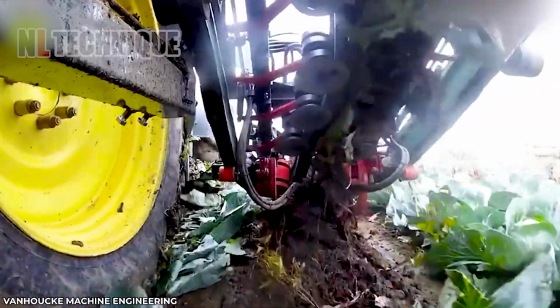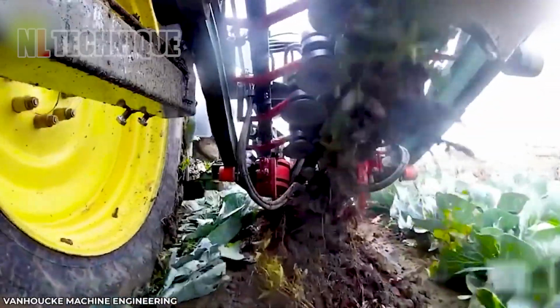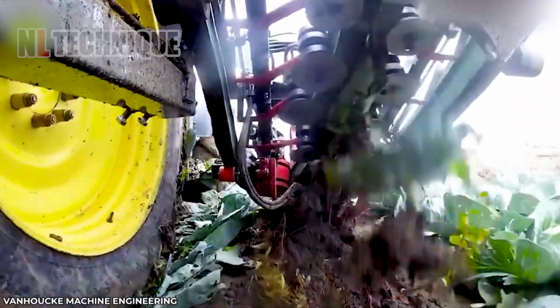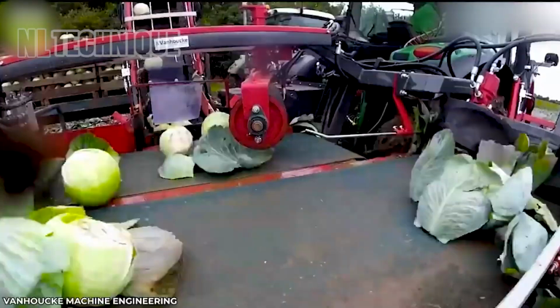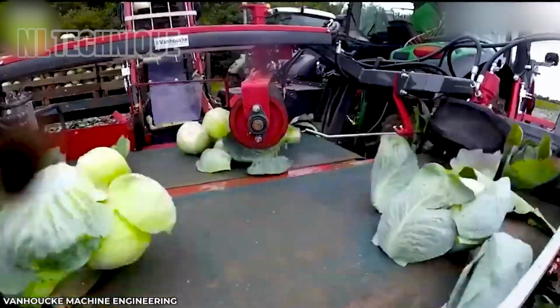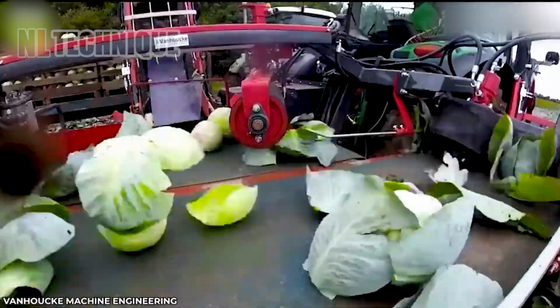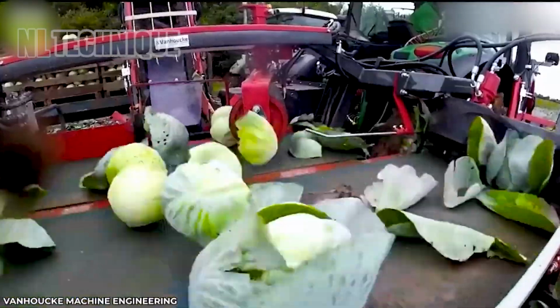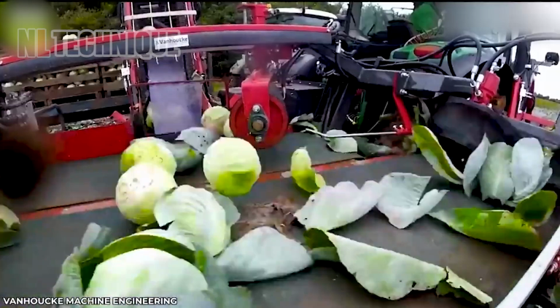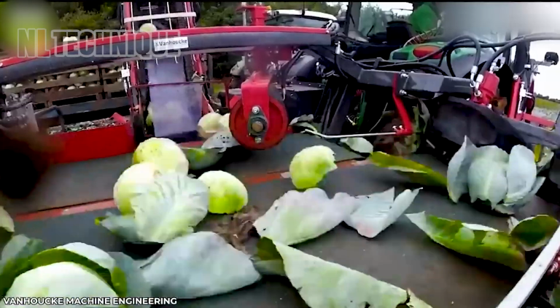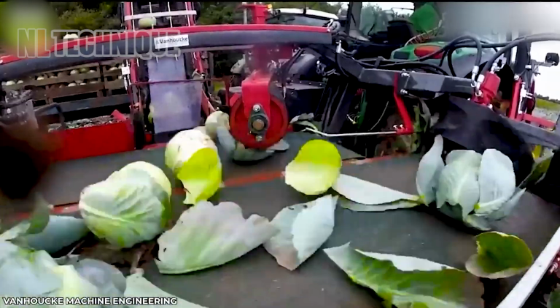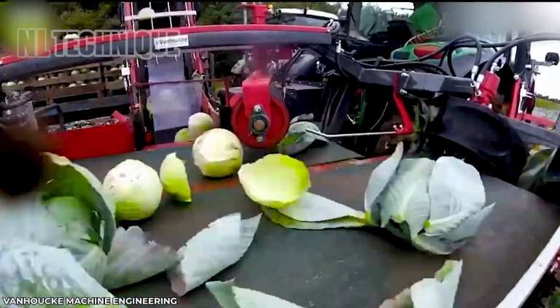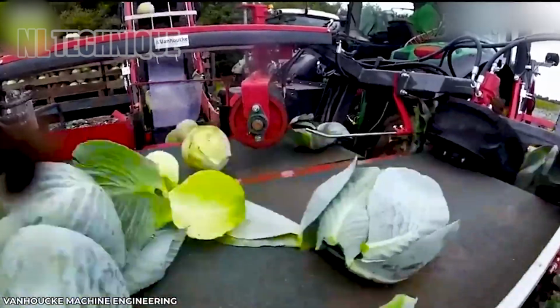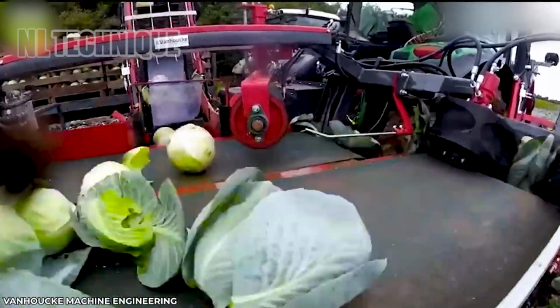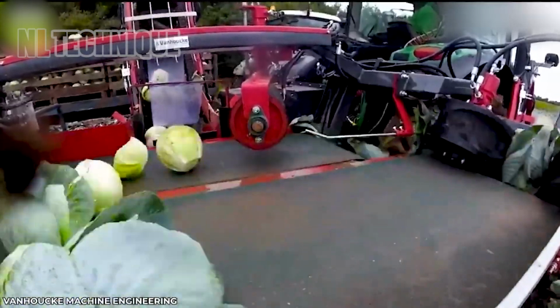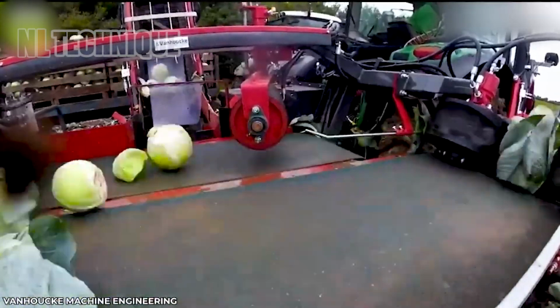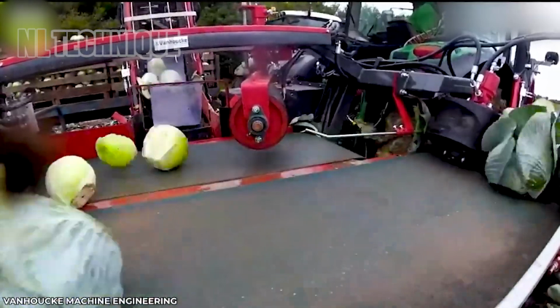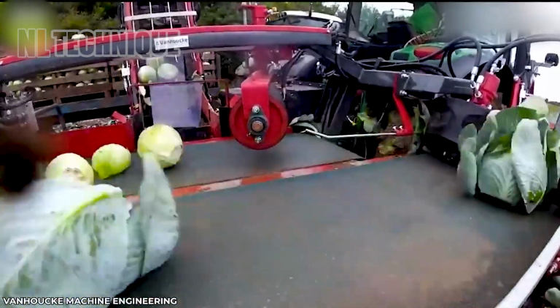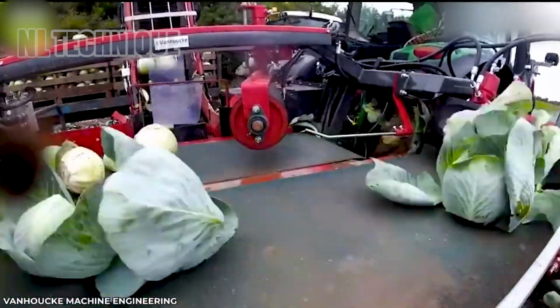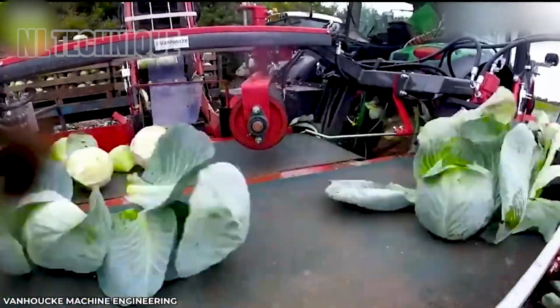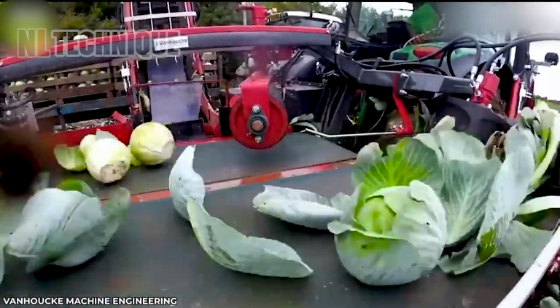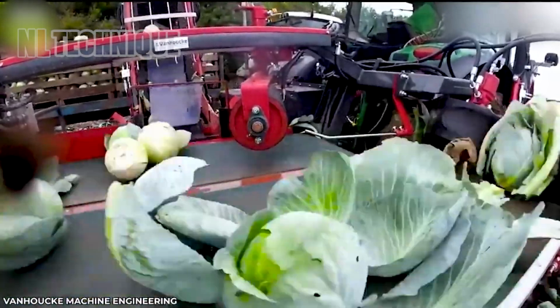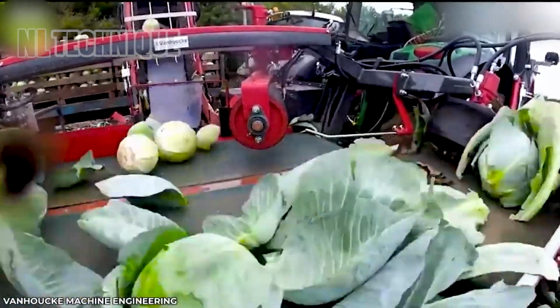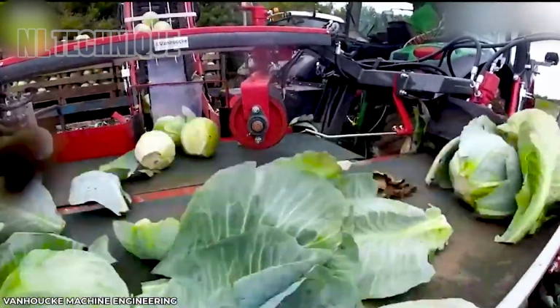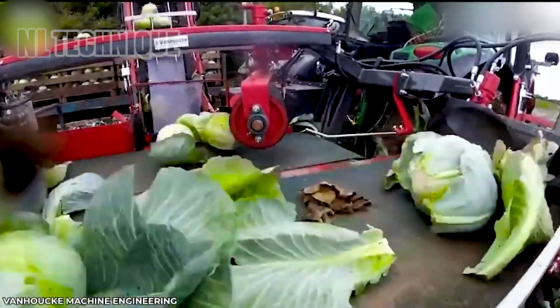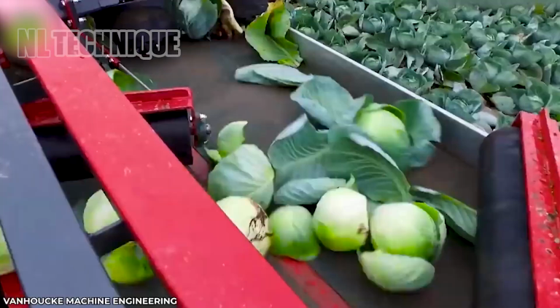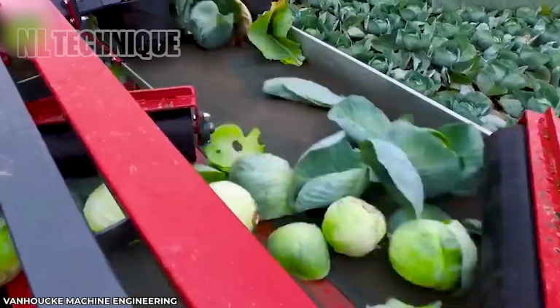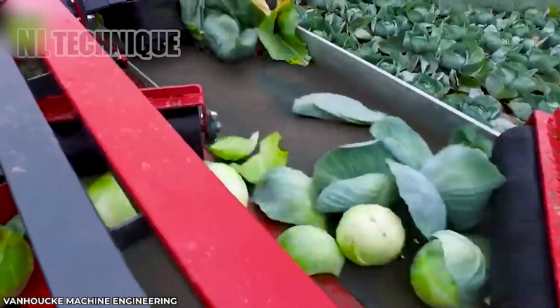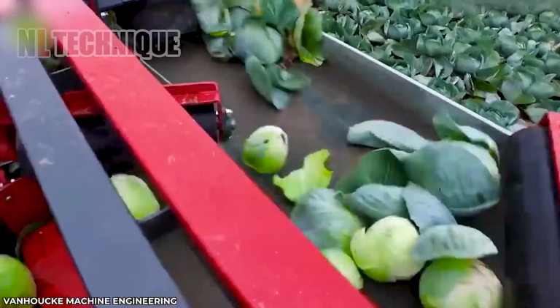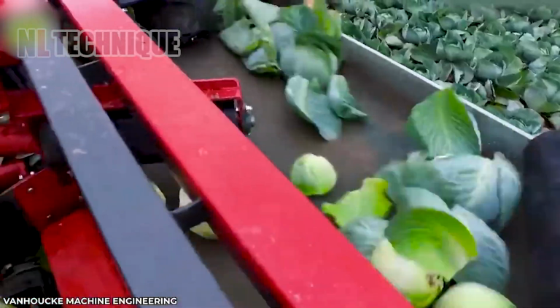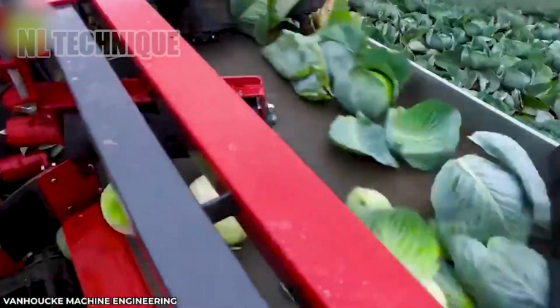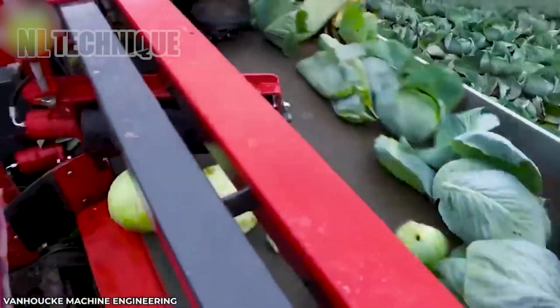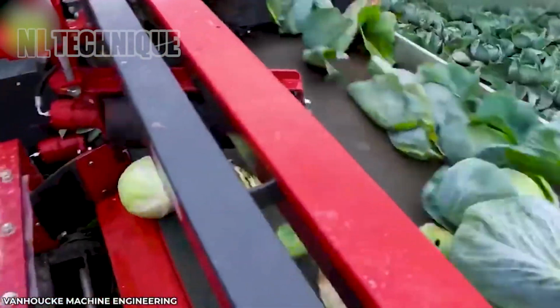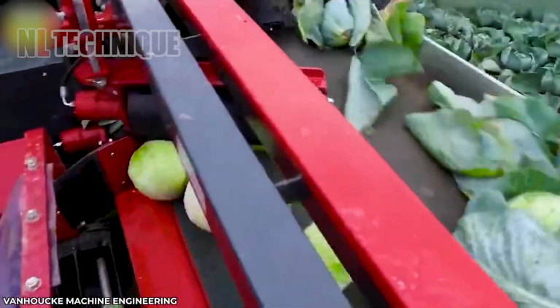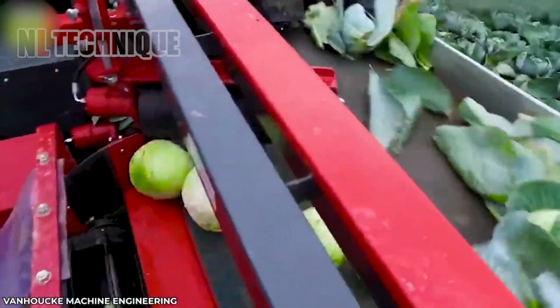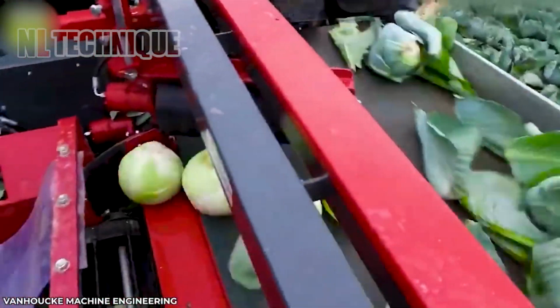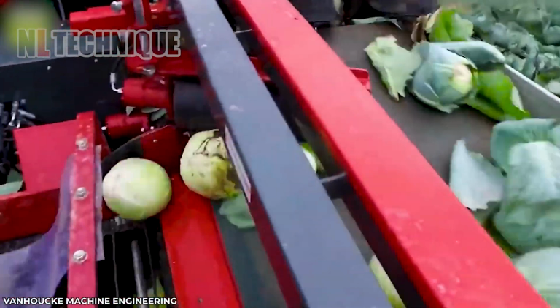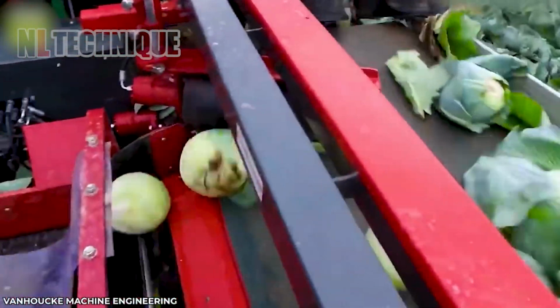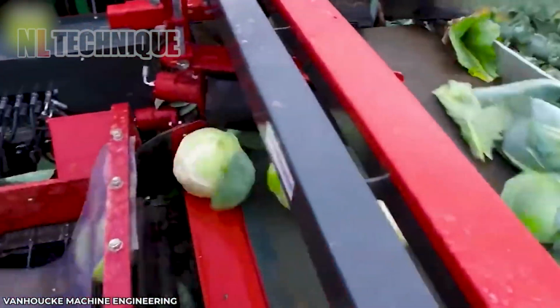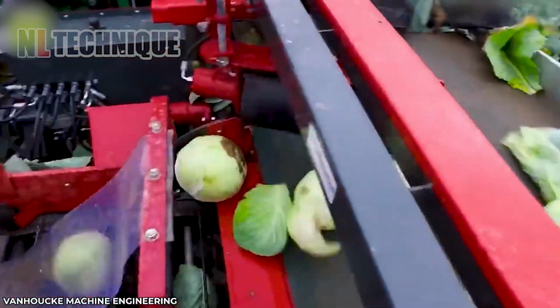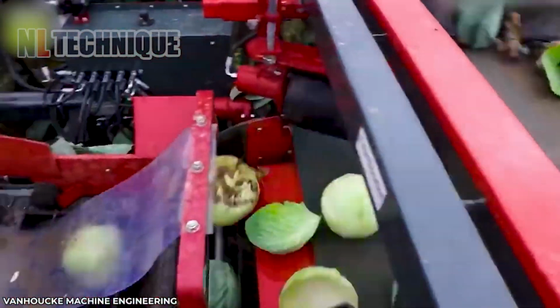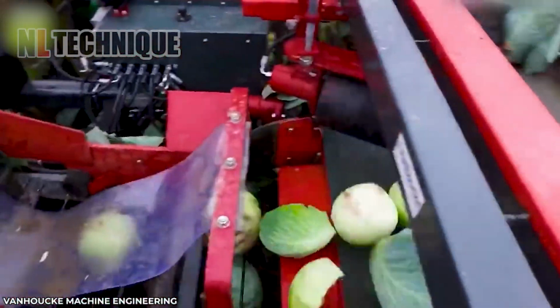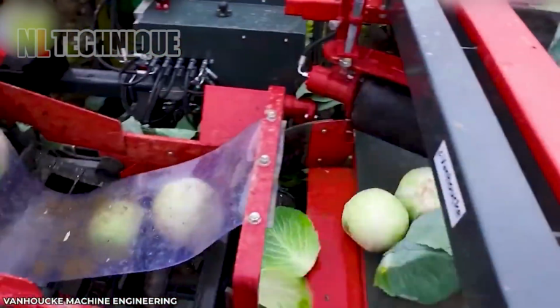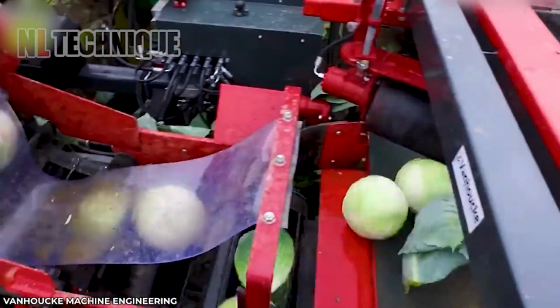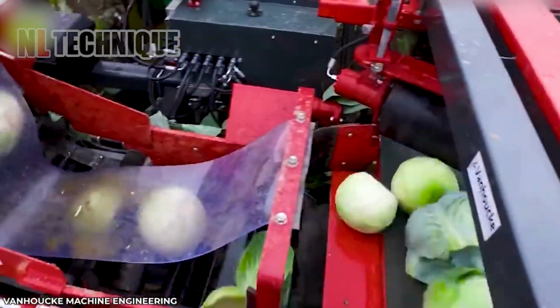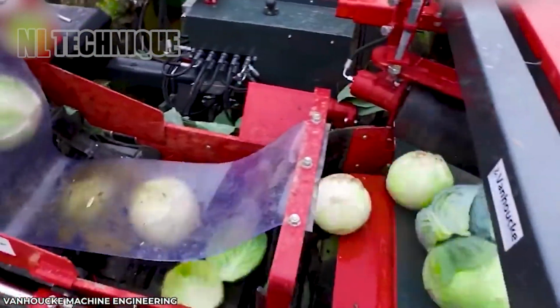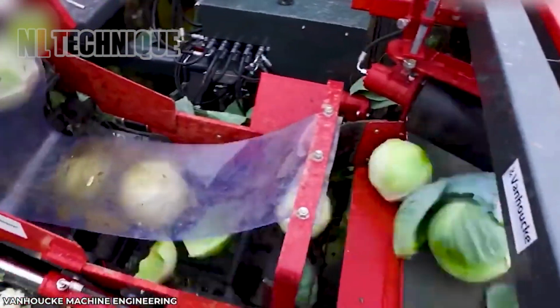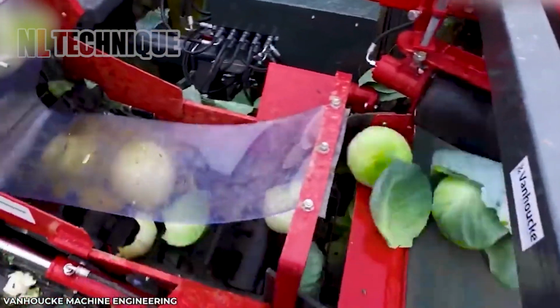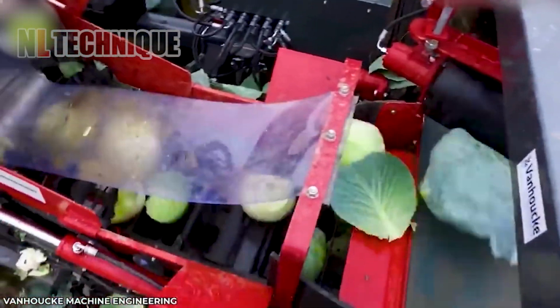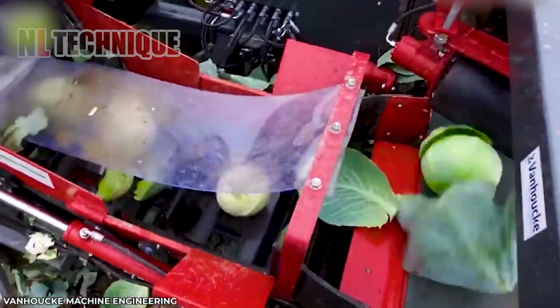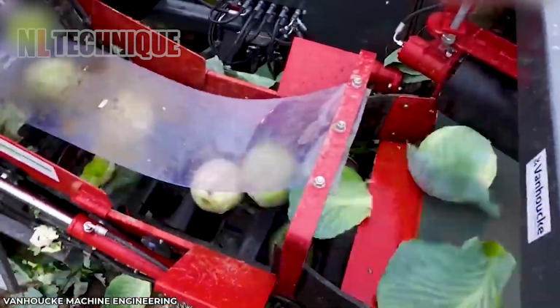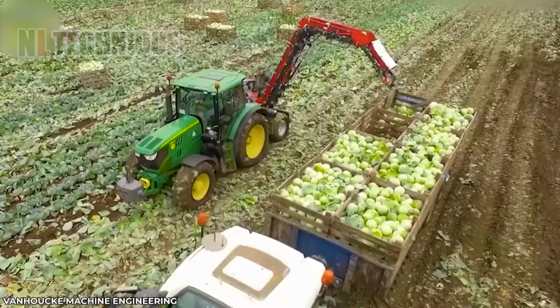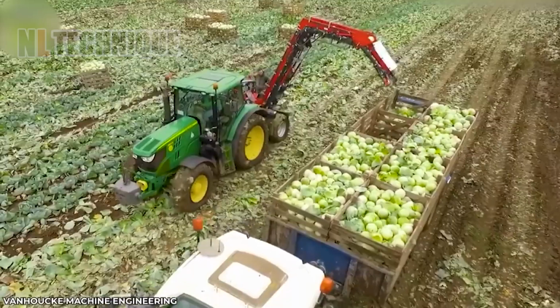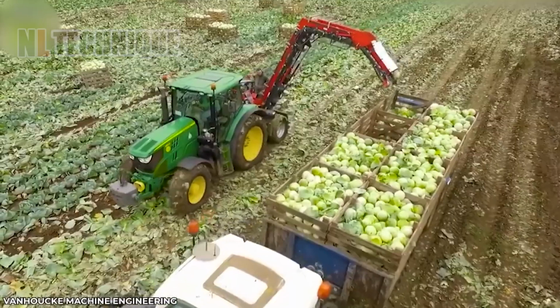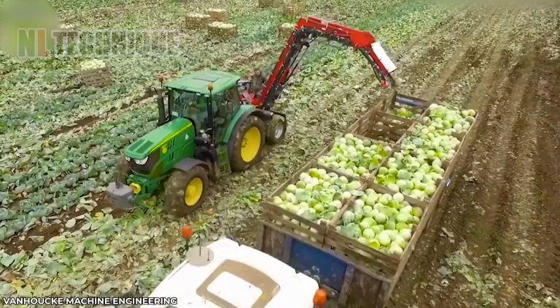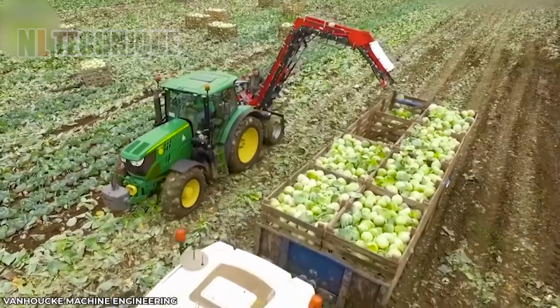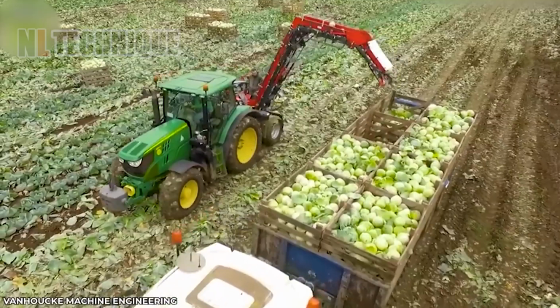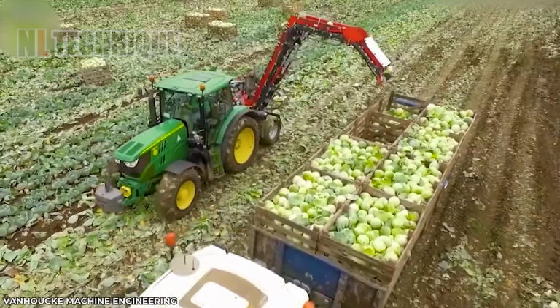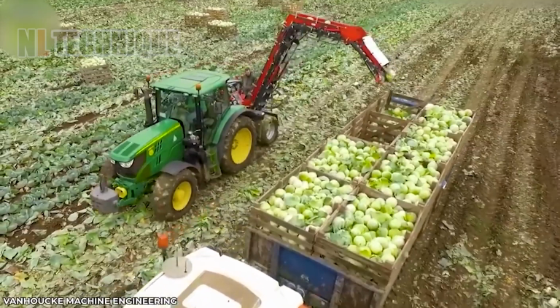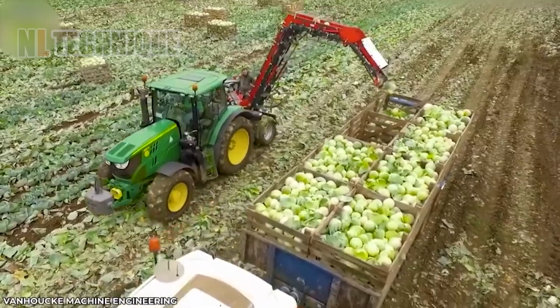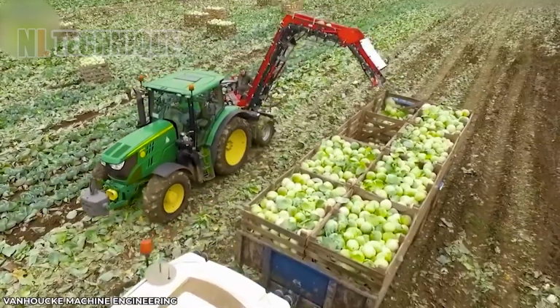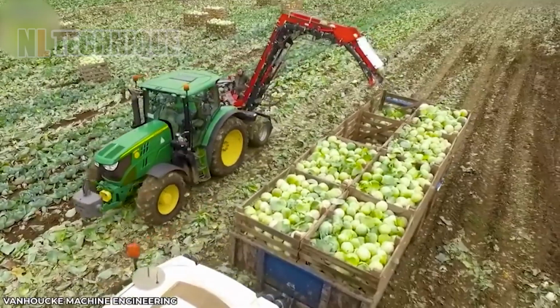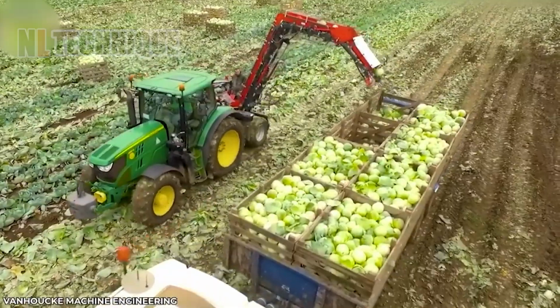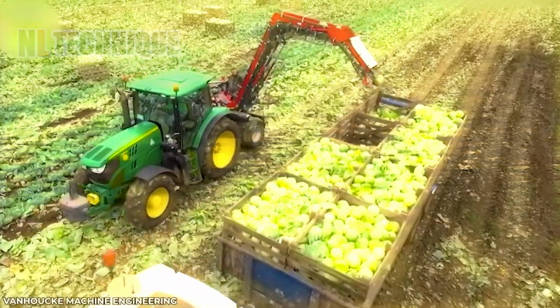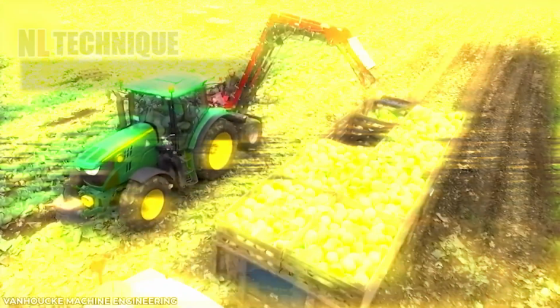This machine boasts an impressive adjustment mechanism, allowing it to conquer entire cabbage fields in a single hour.